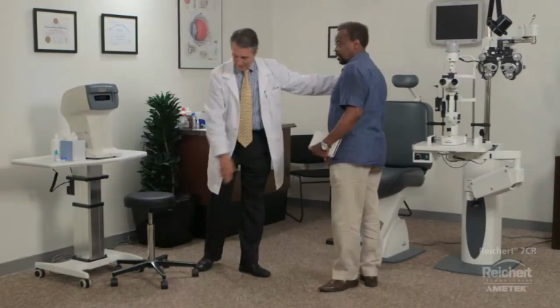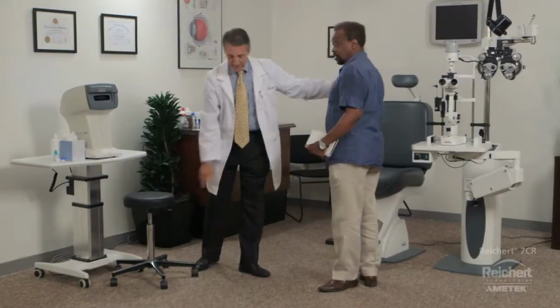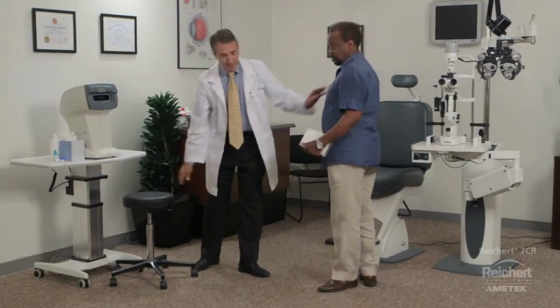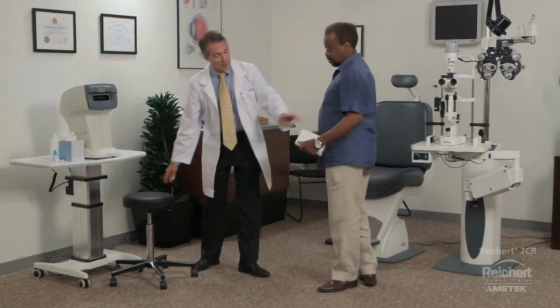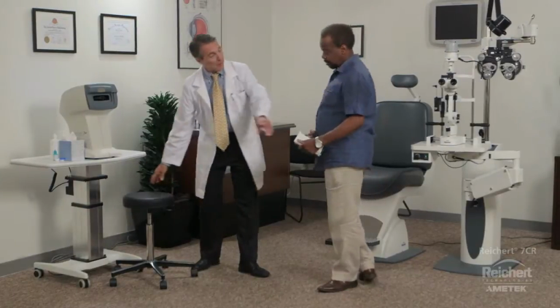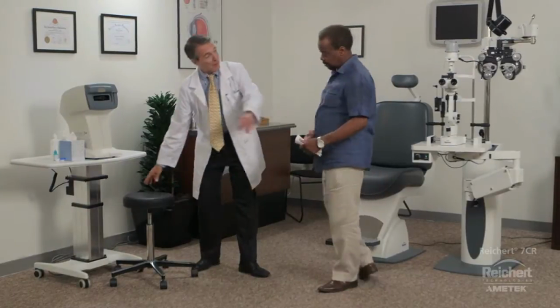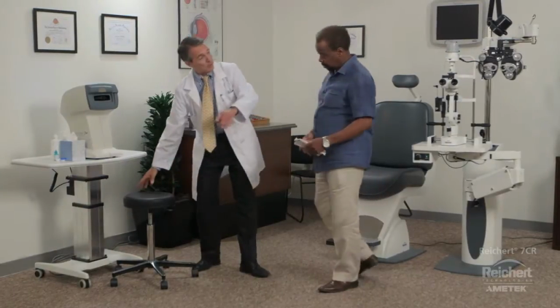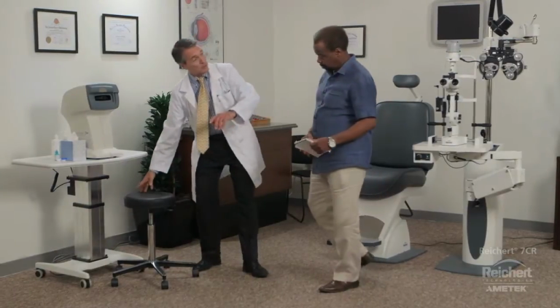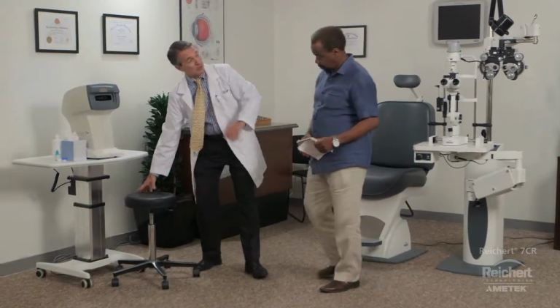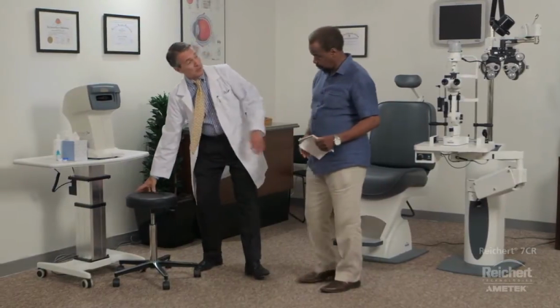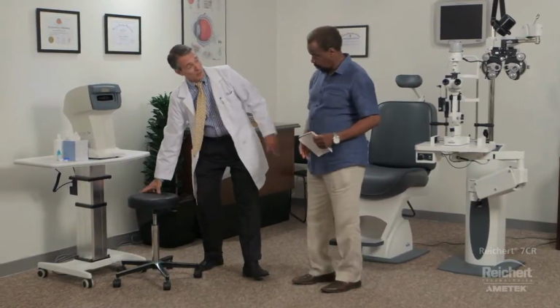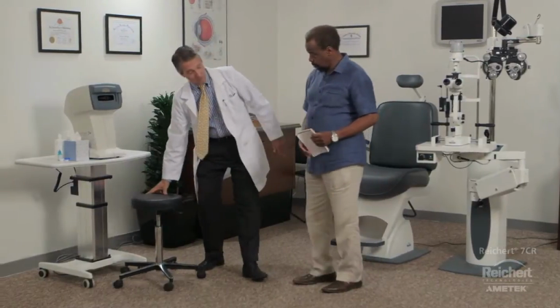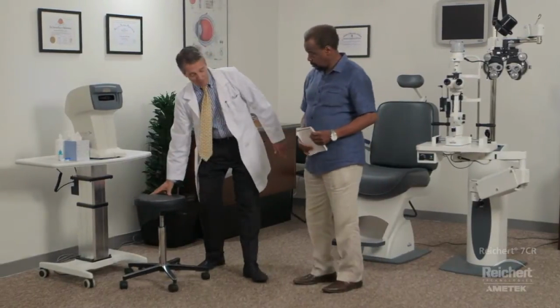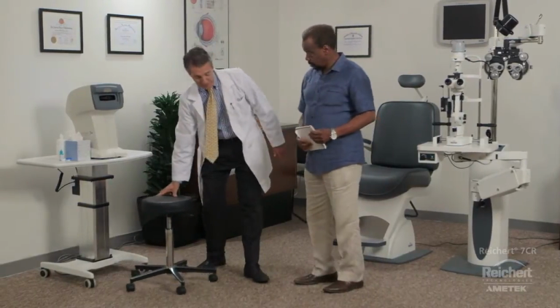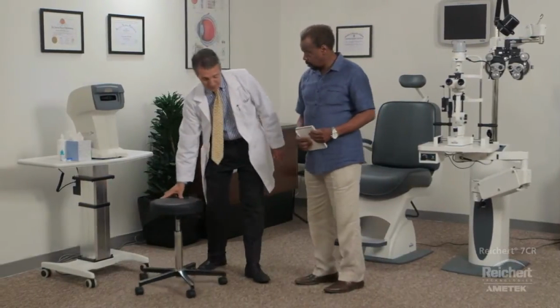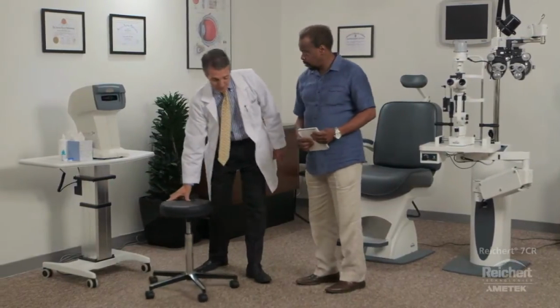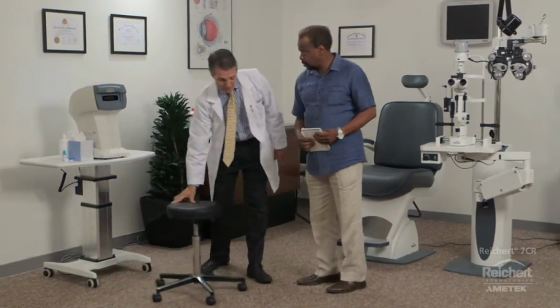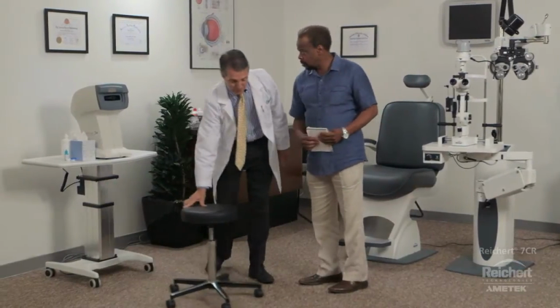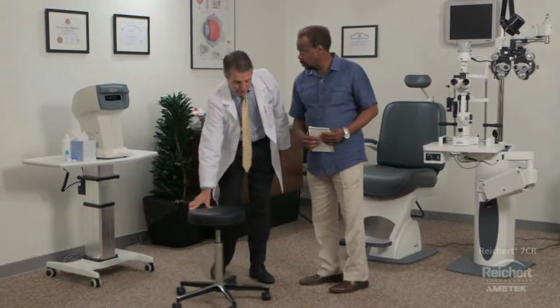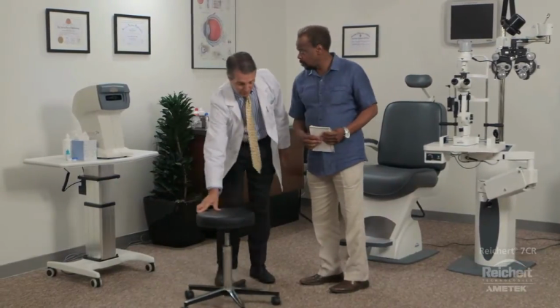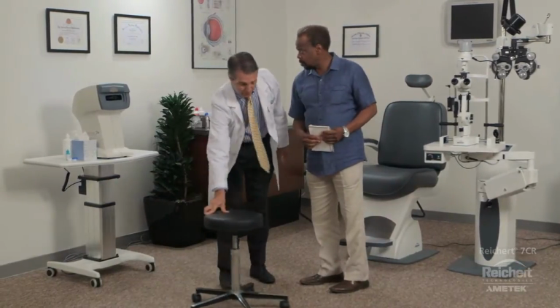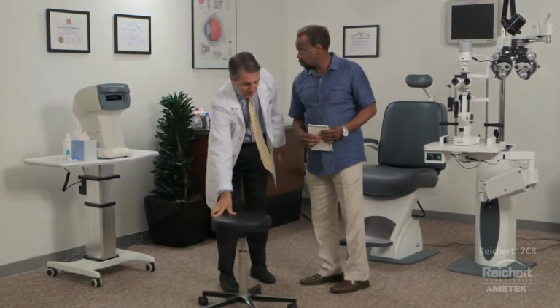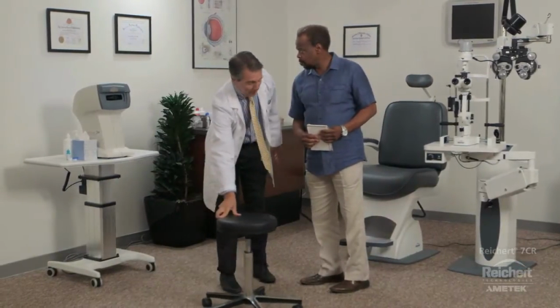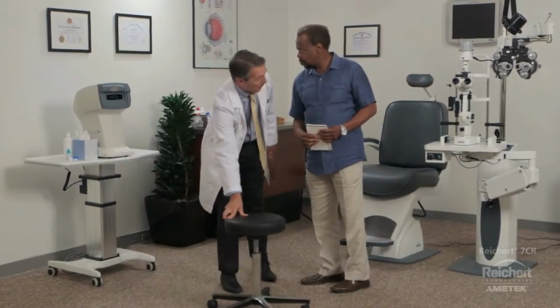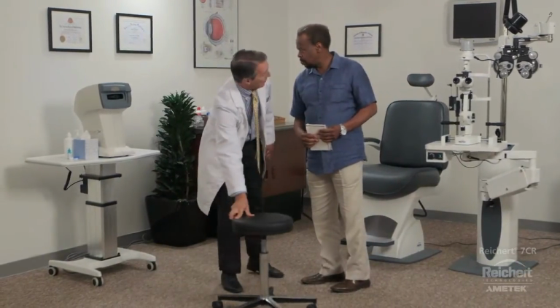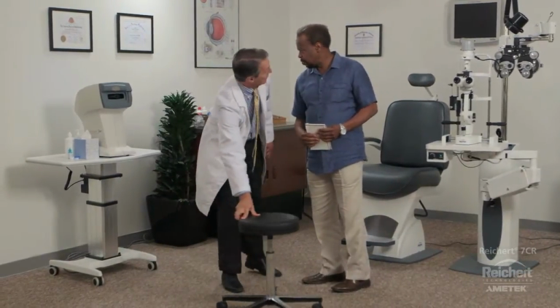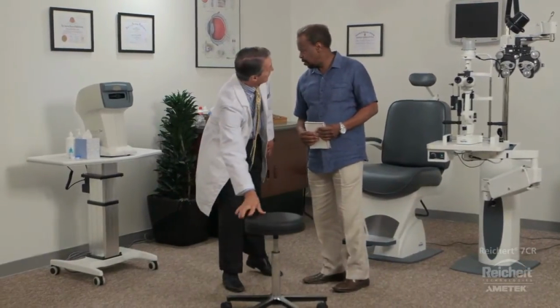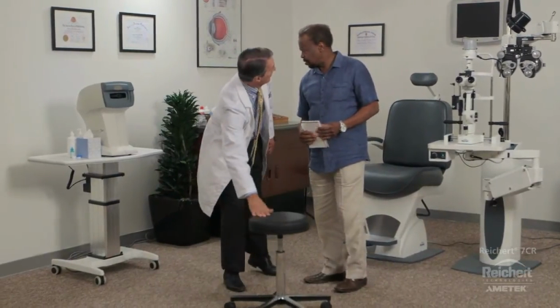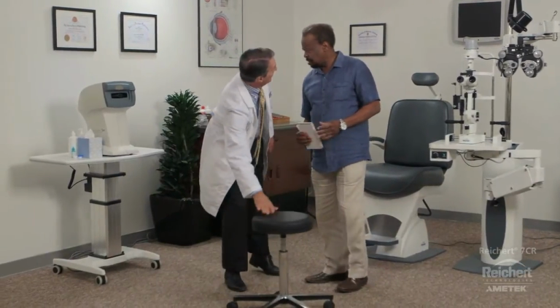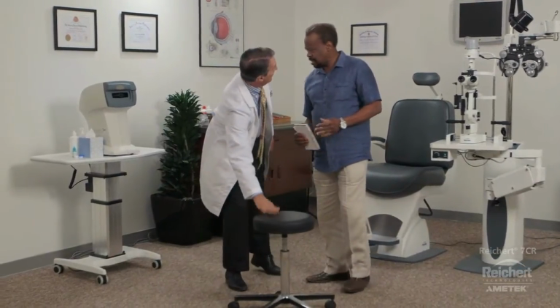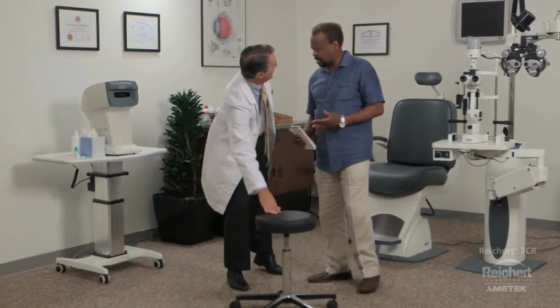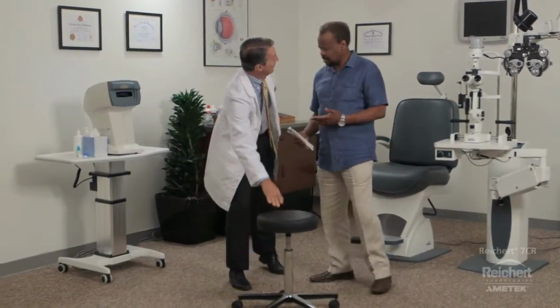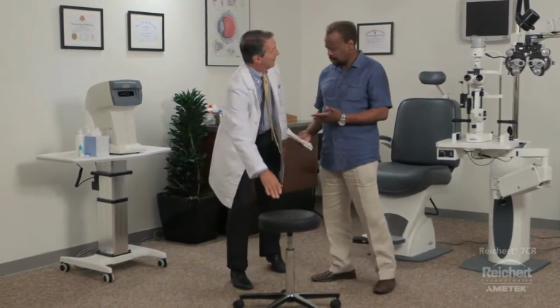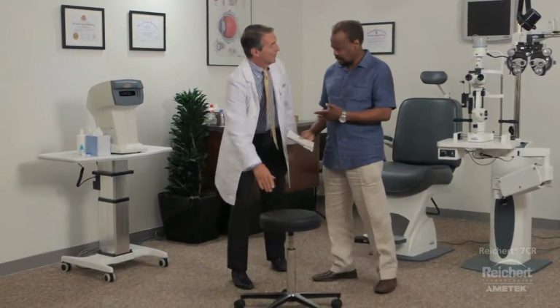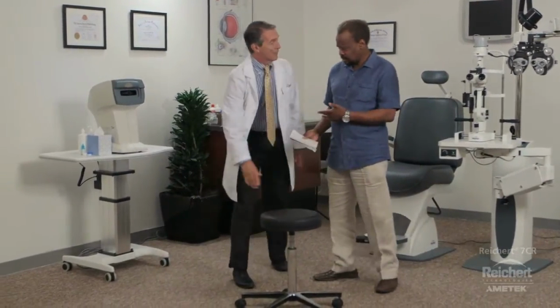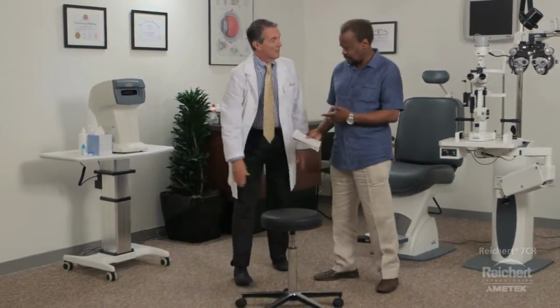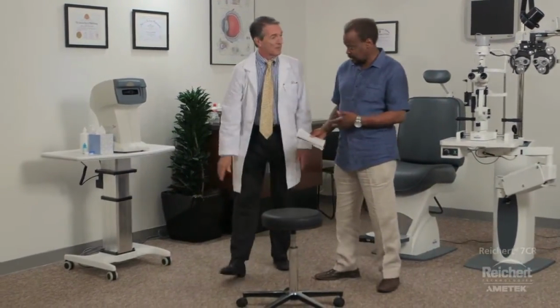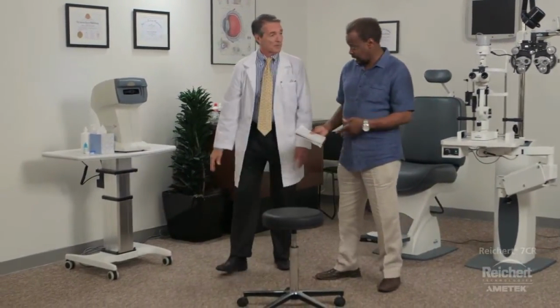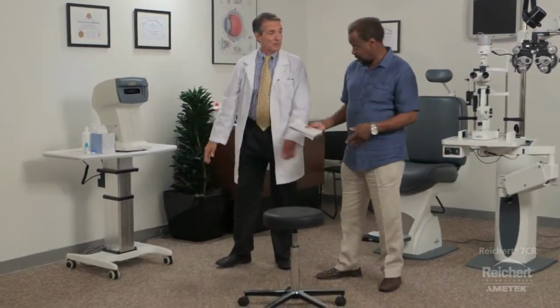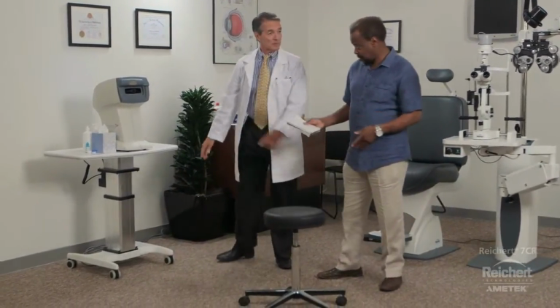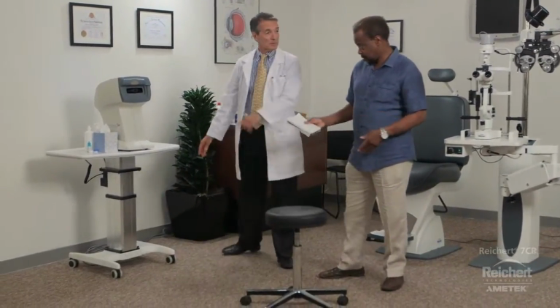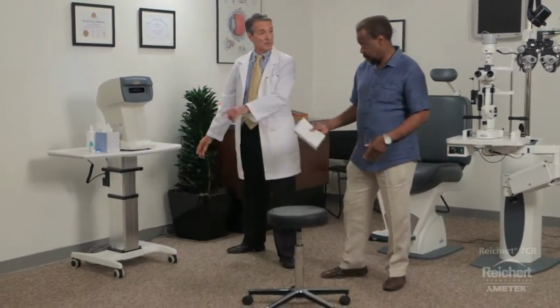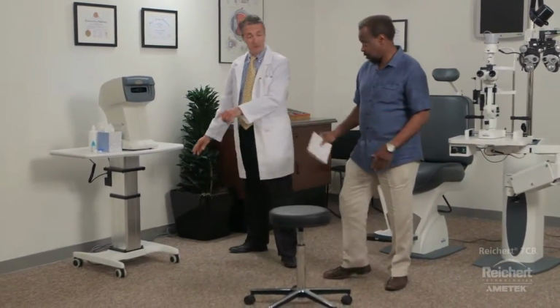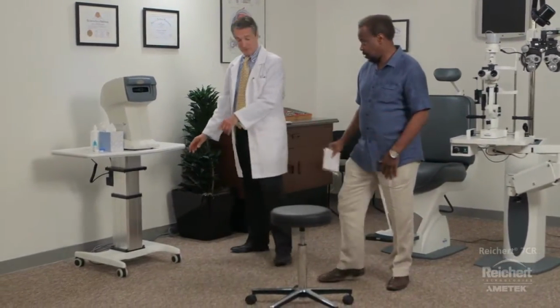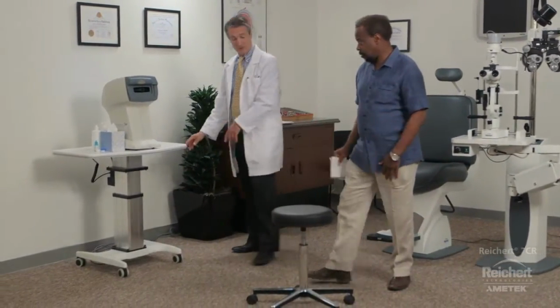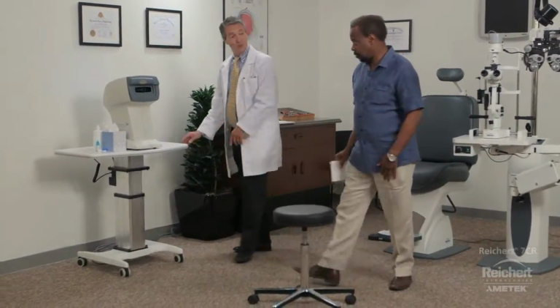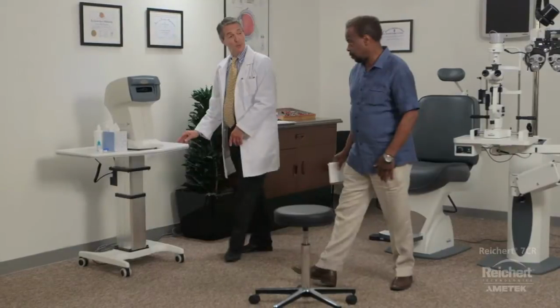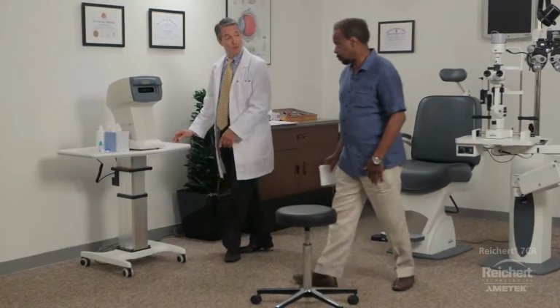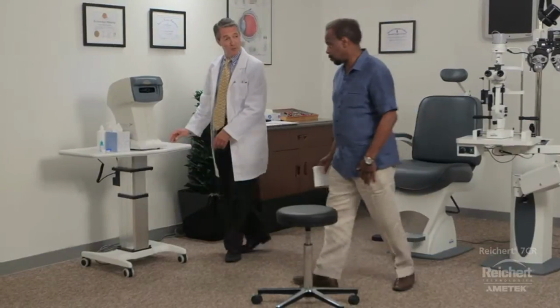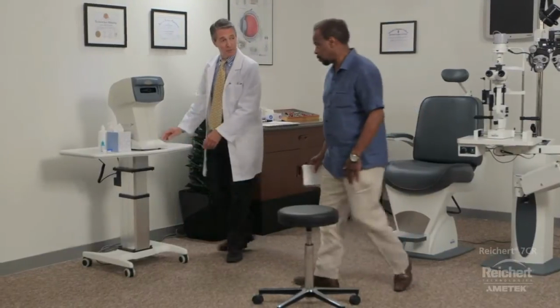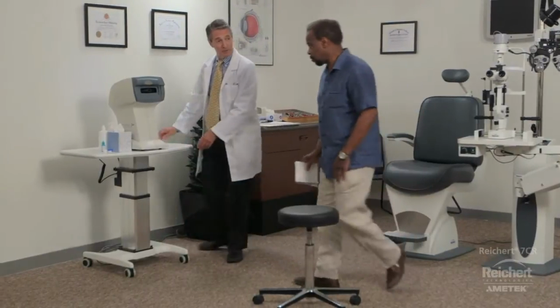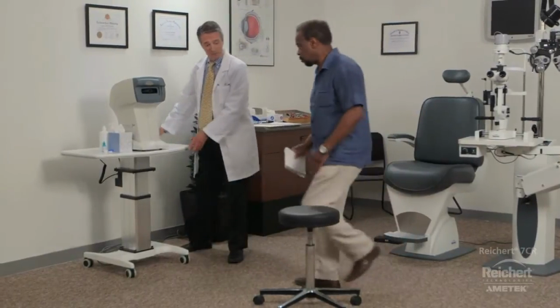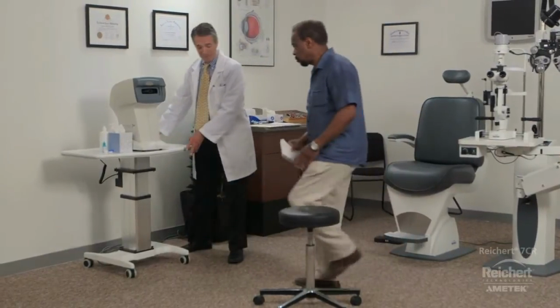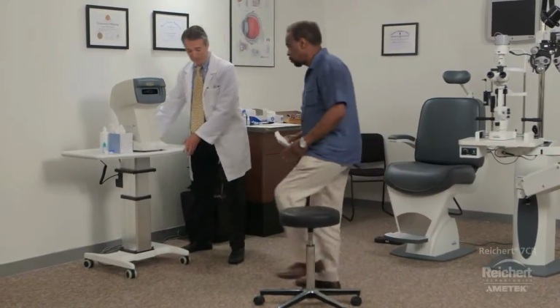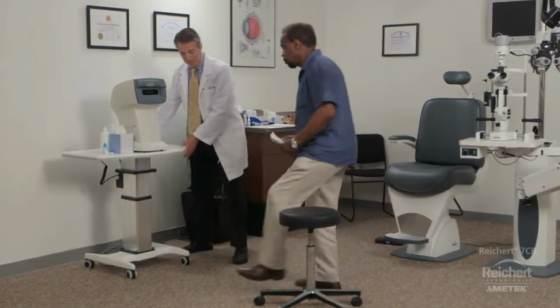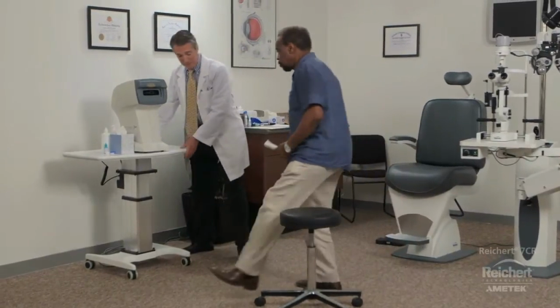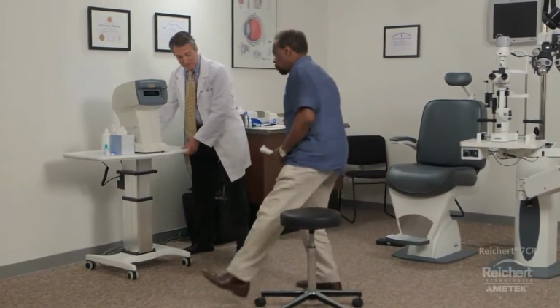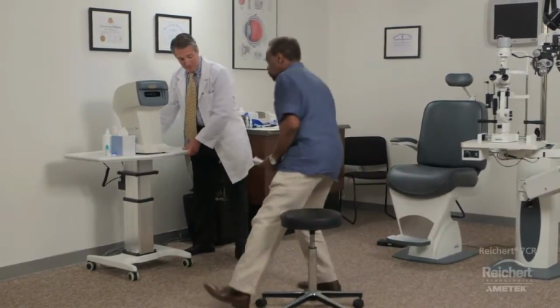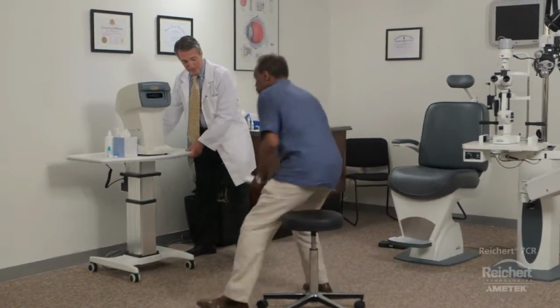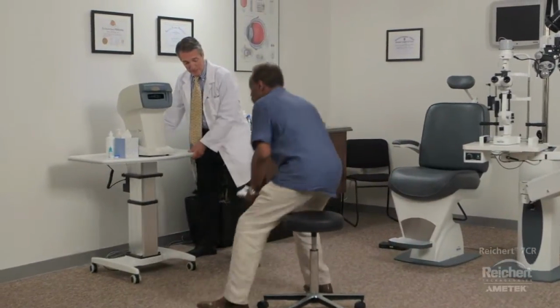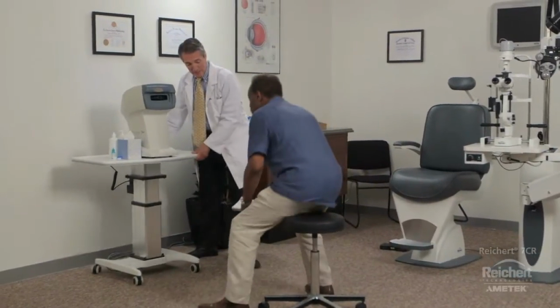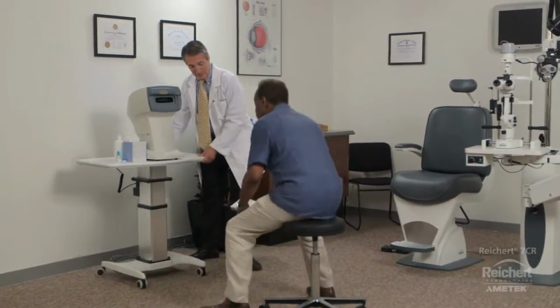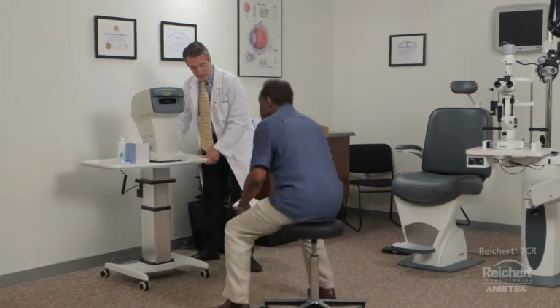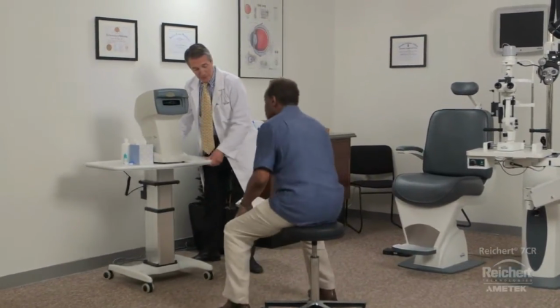For this visit, Dr. Hughes will be using his new Ricert 7CR autotonometer with corneal response technology.